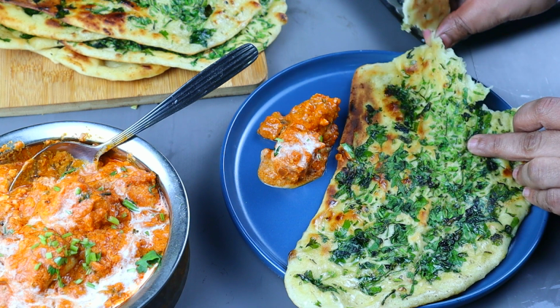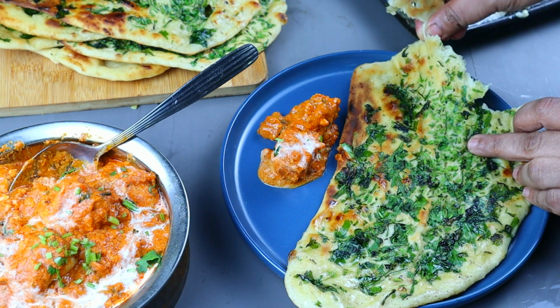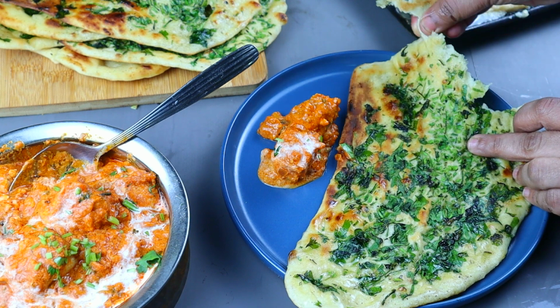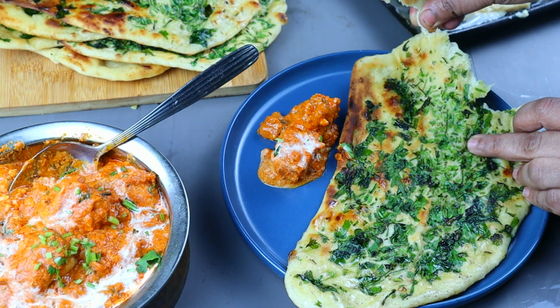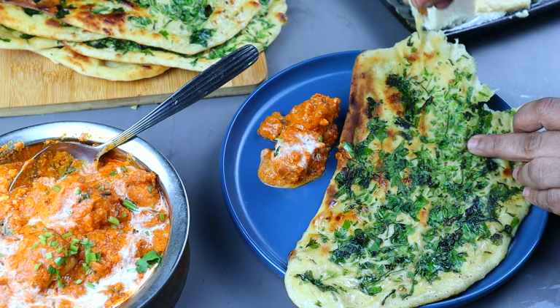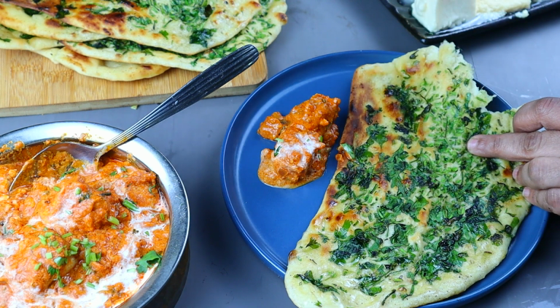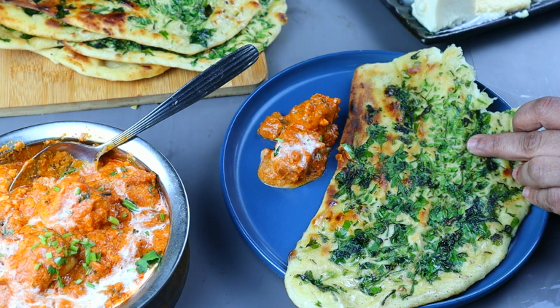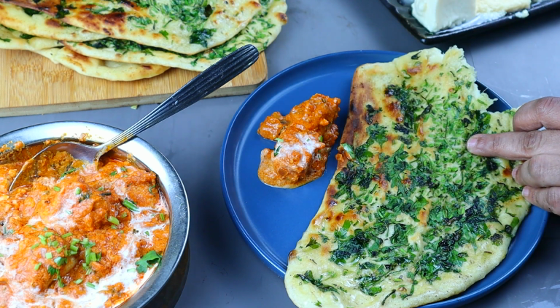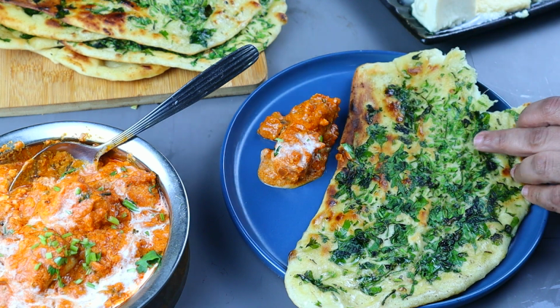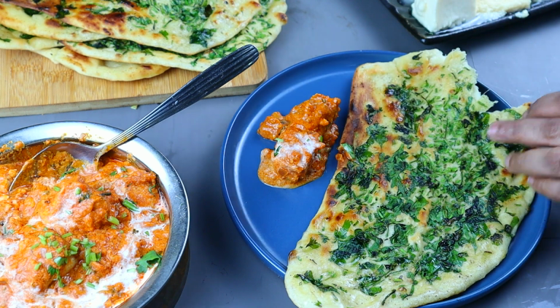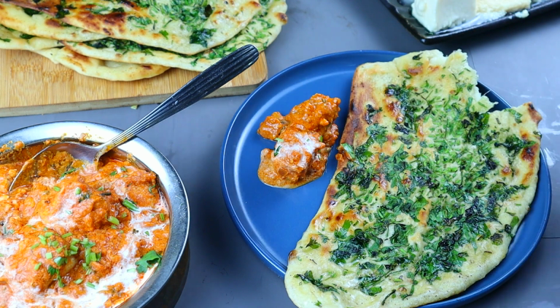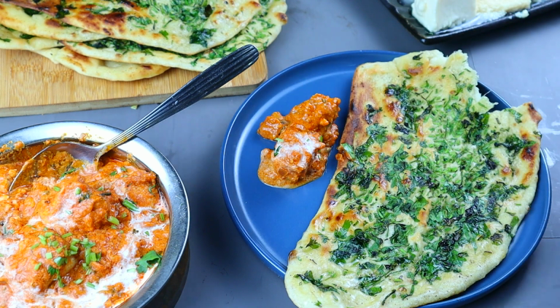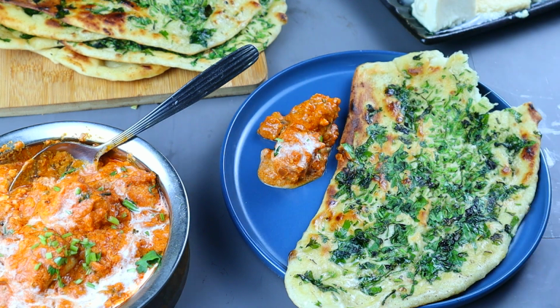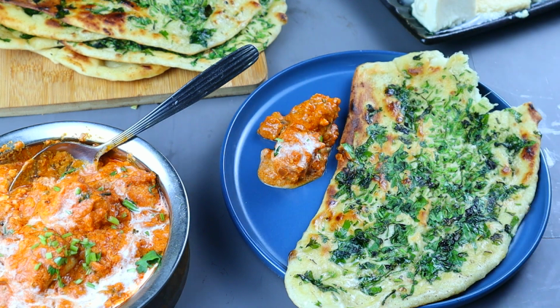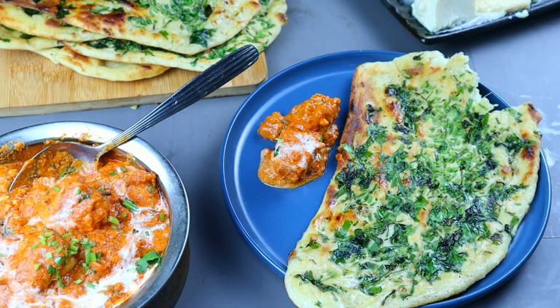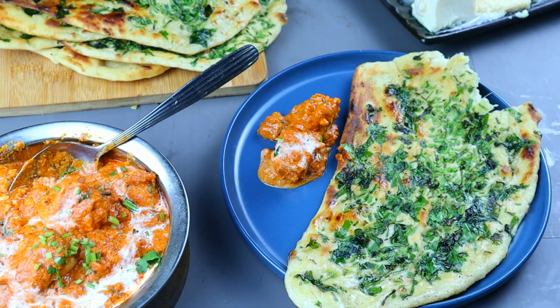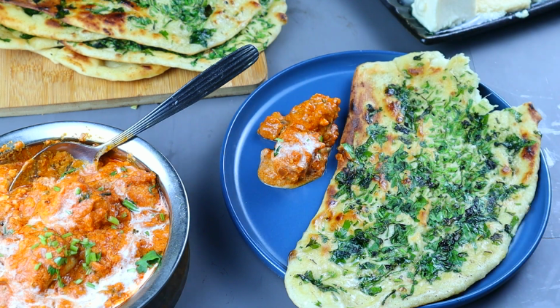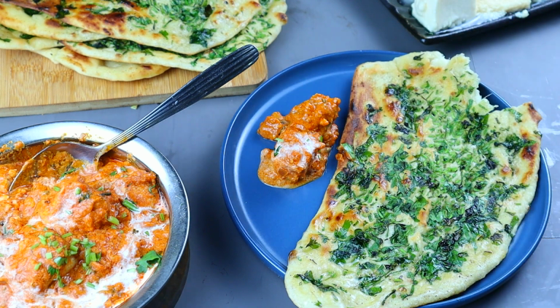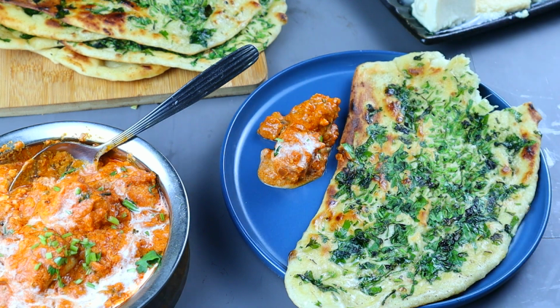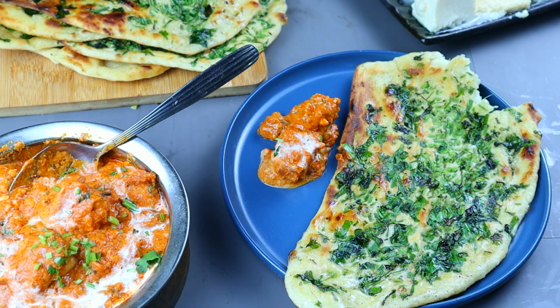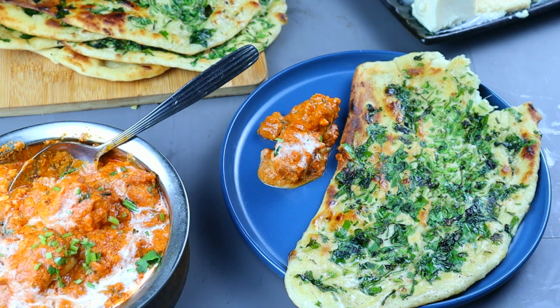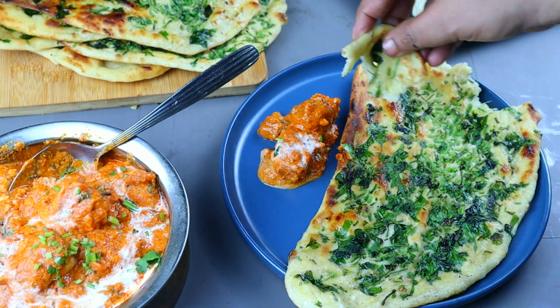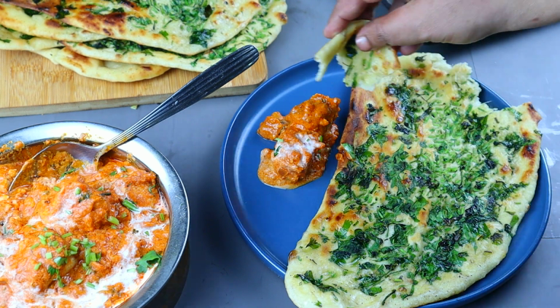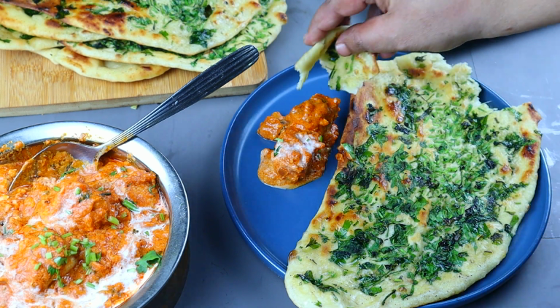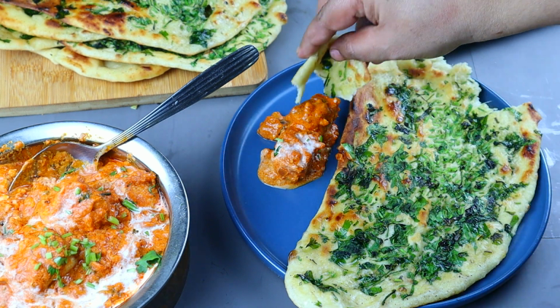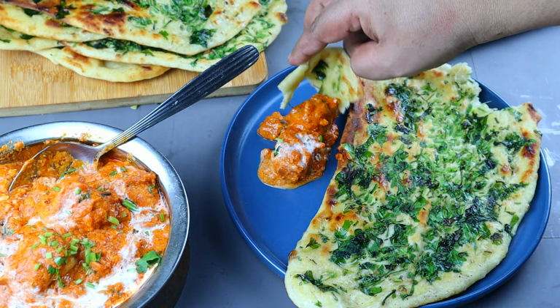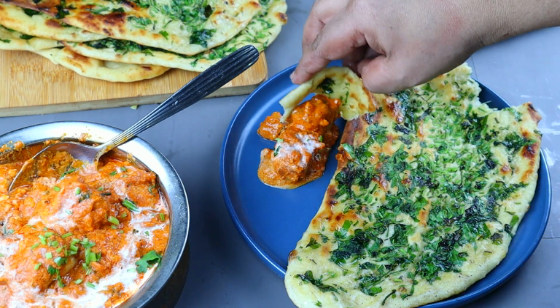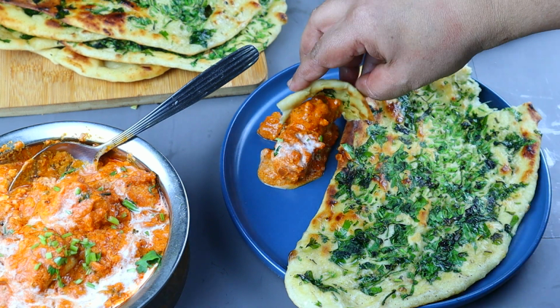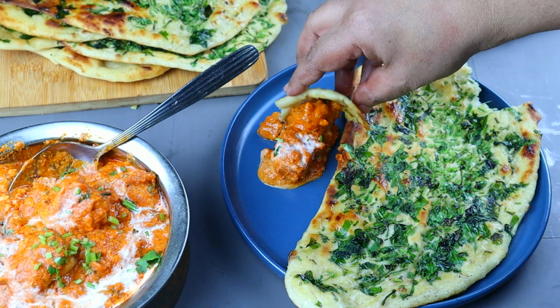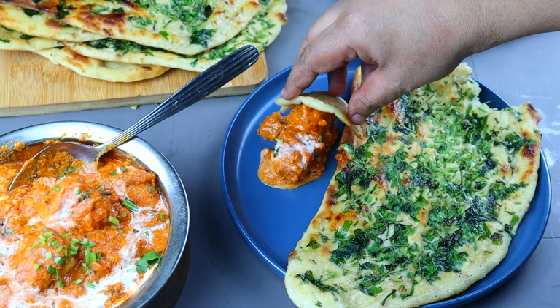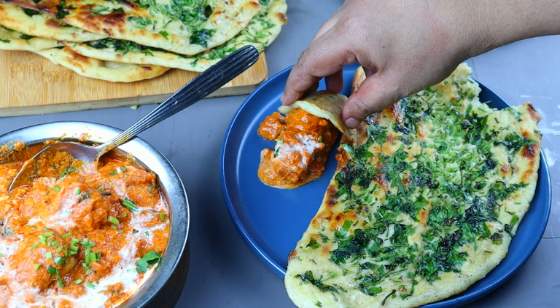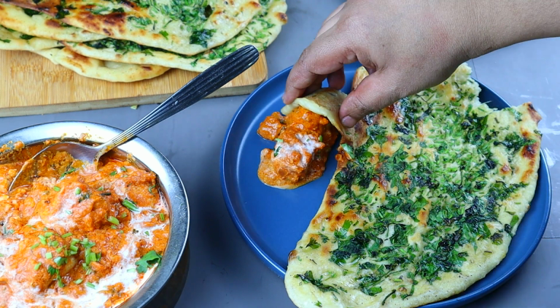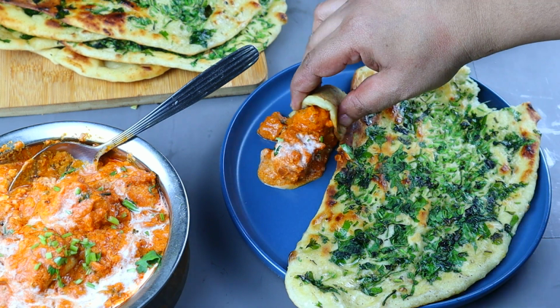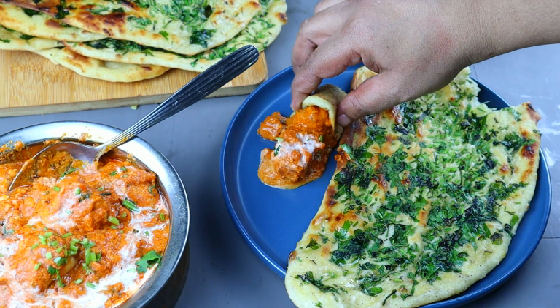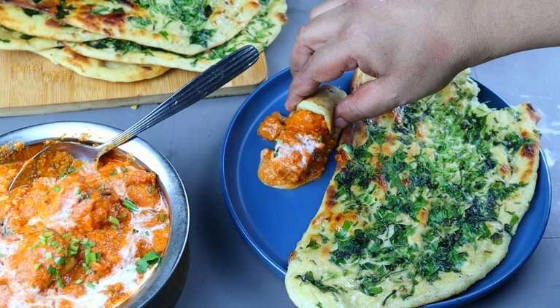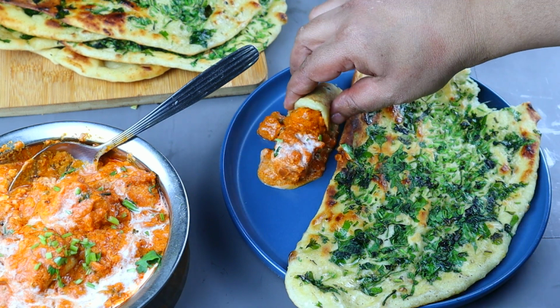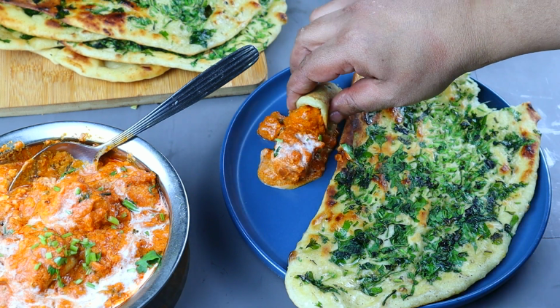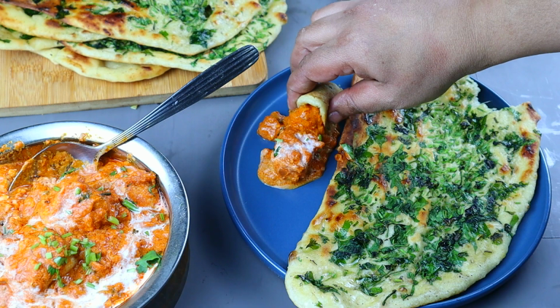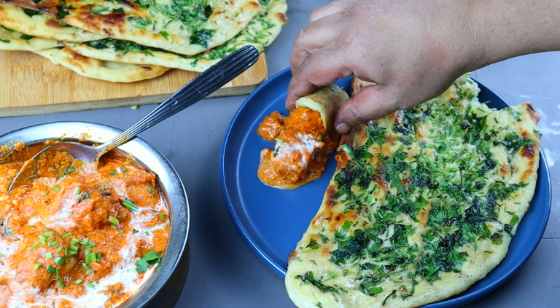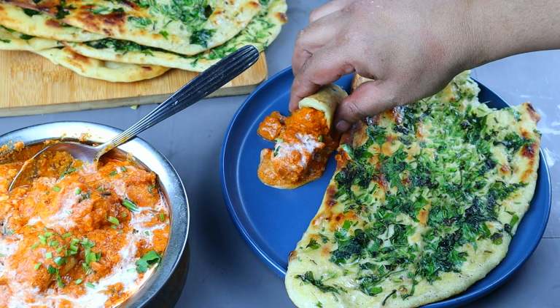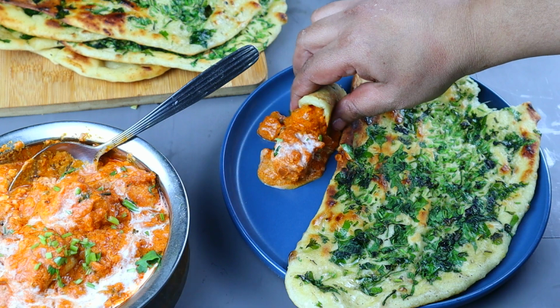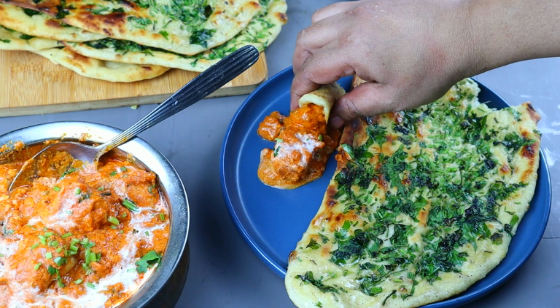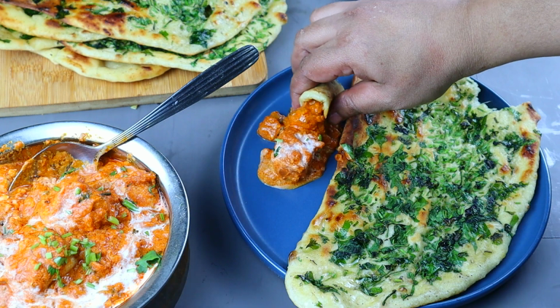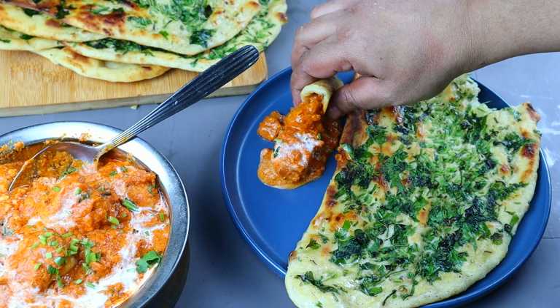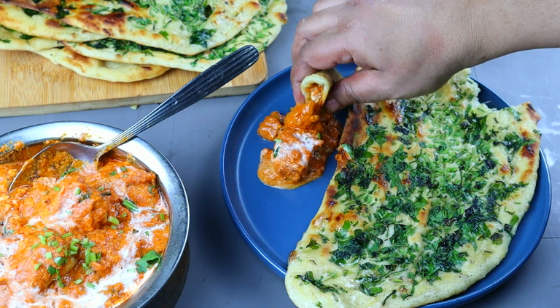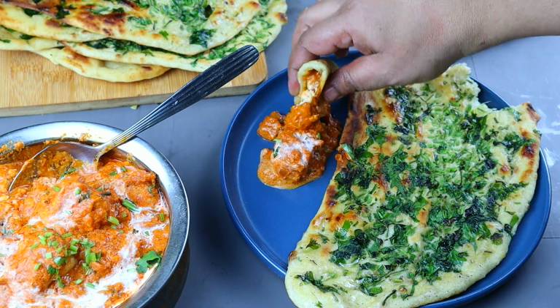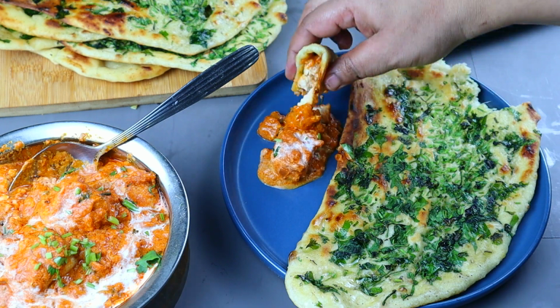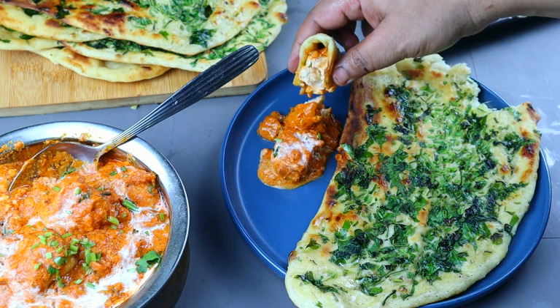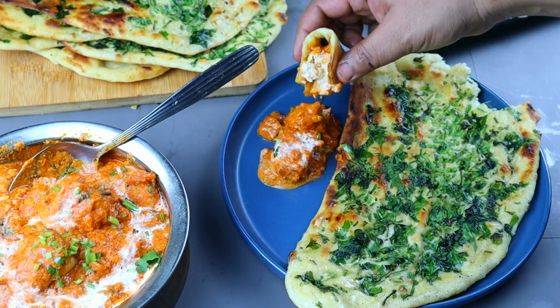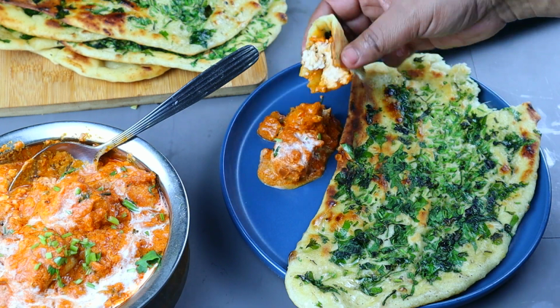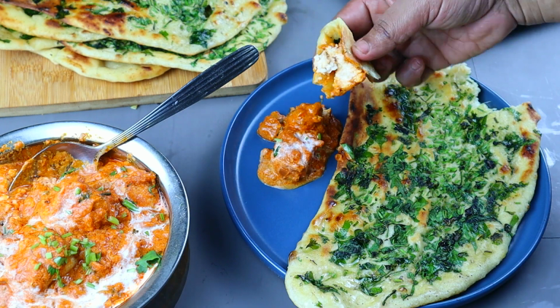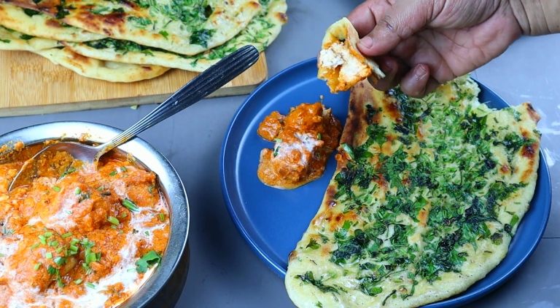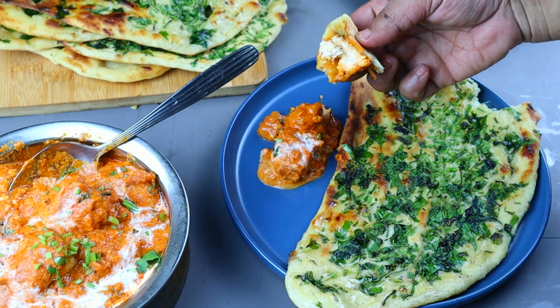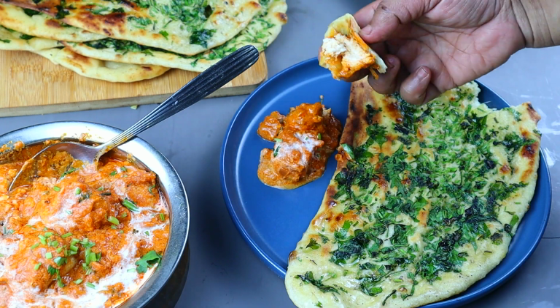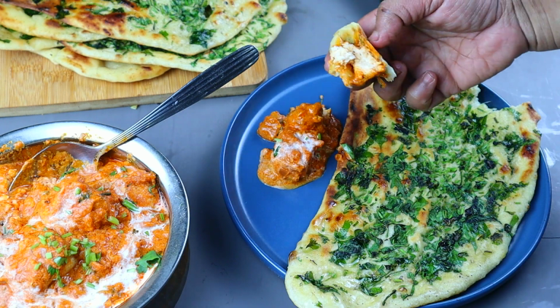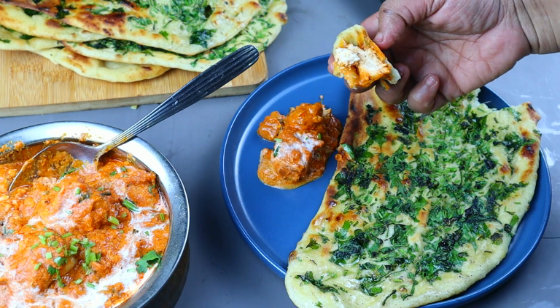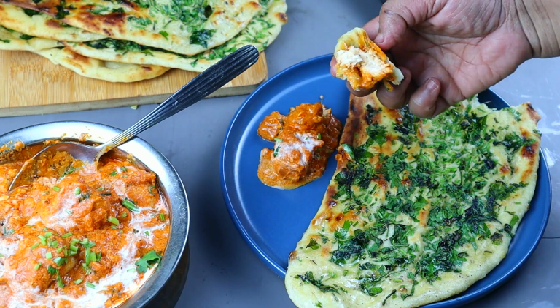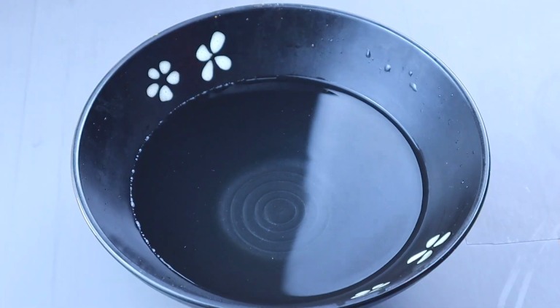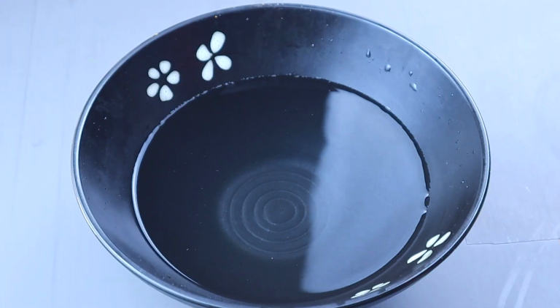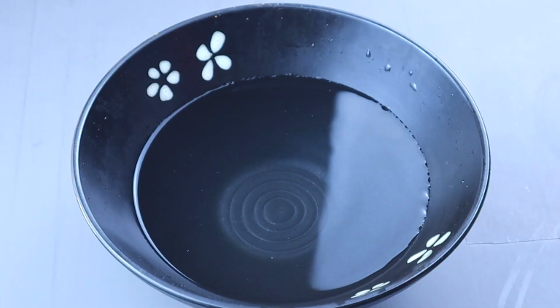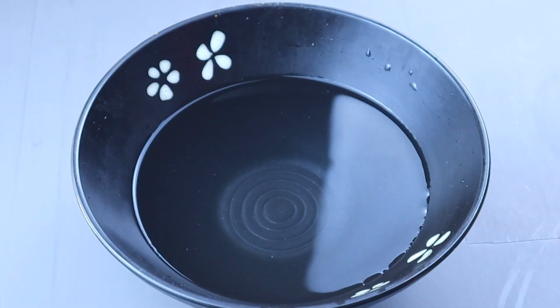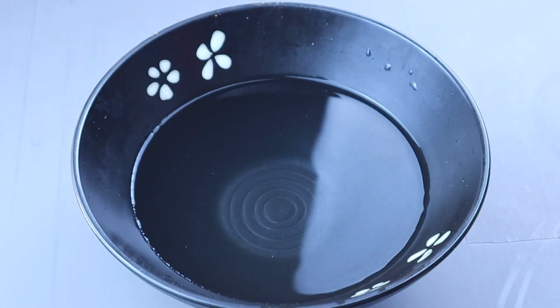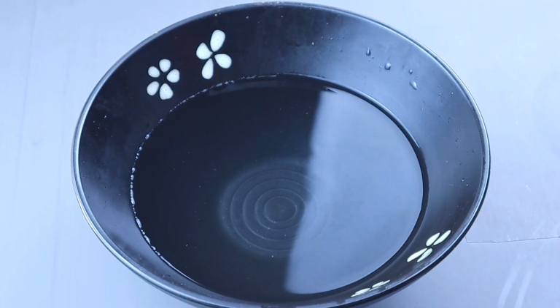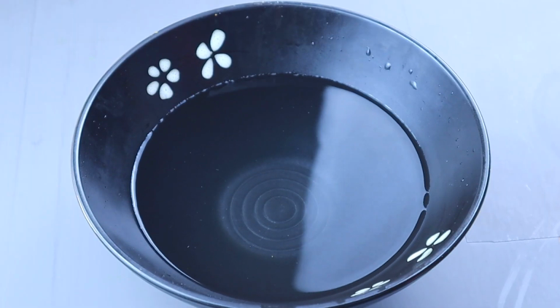This recipe is correct. Let's start this video. Let's break the paneer.